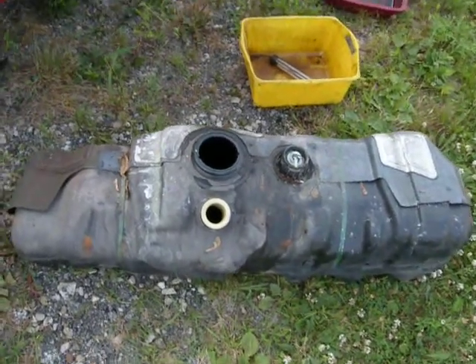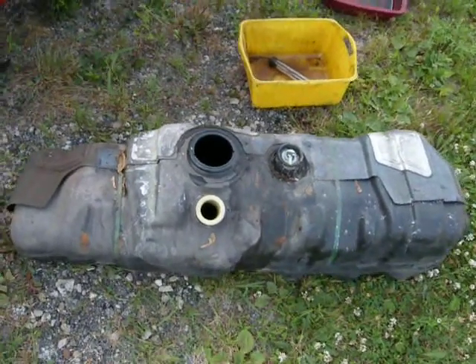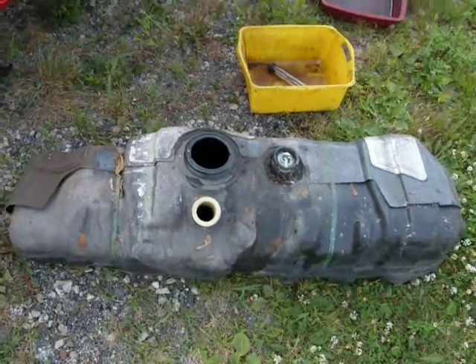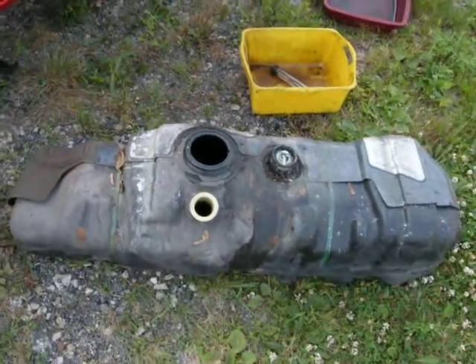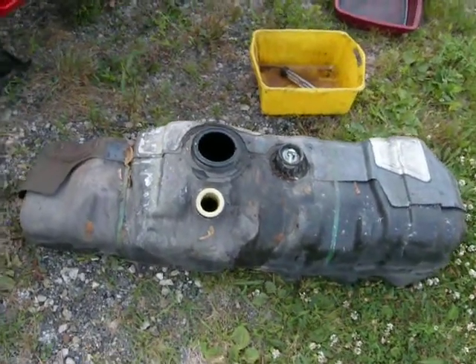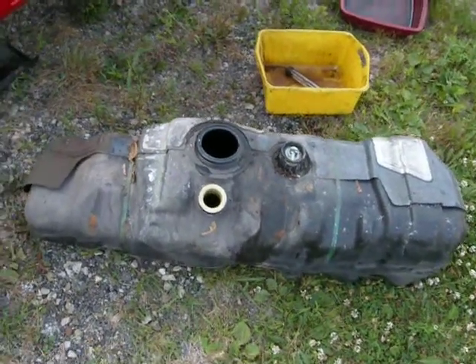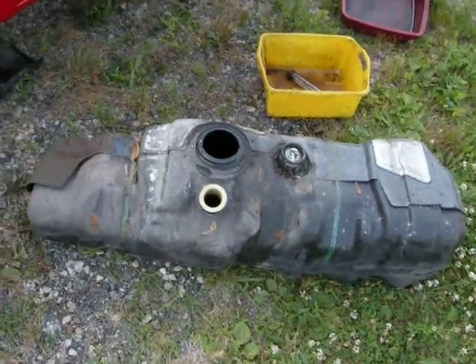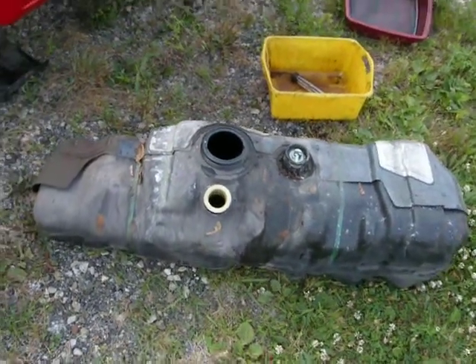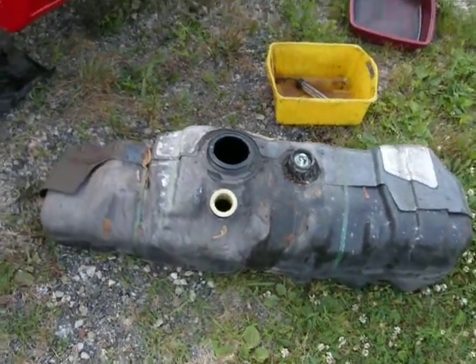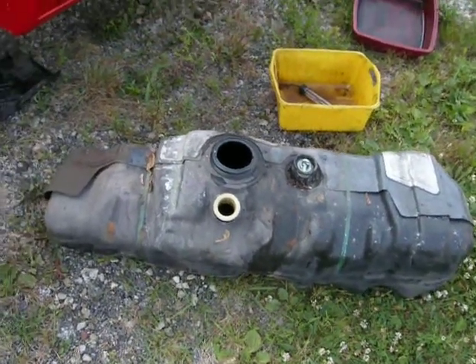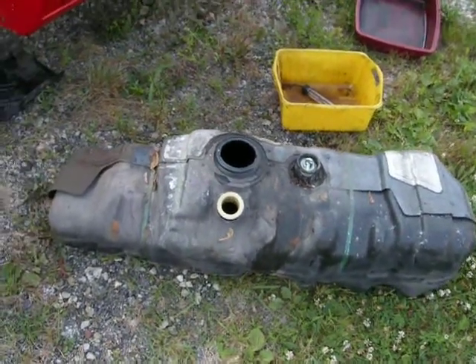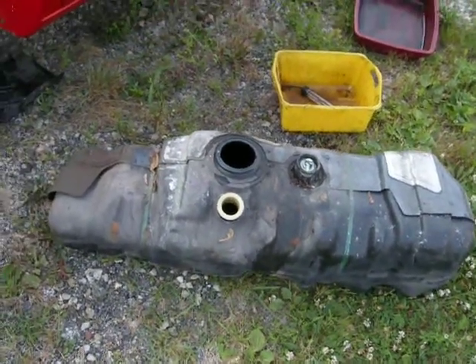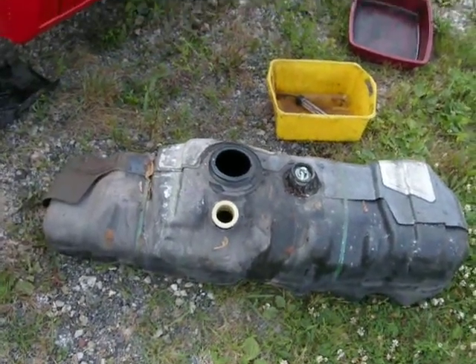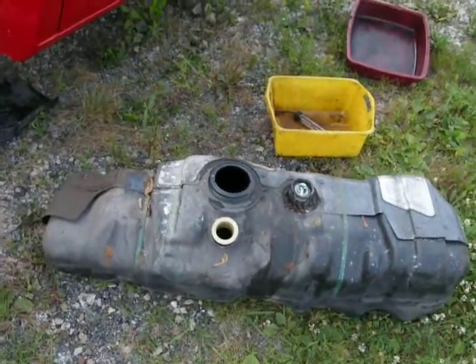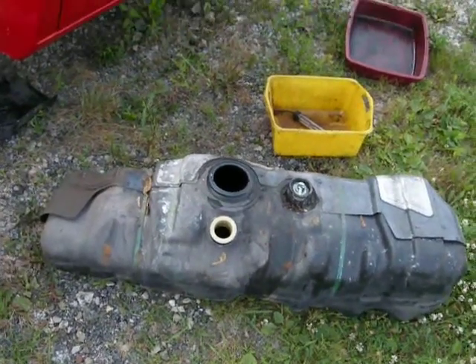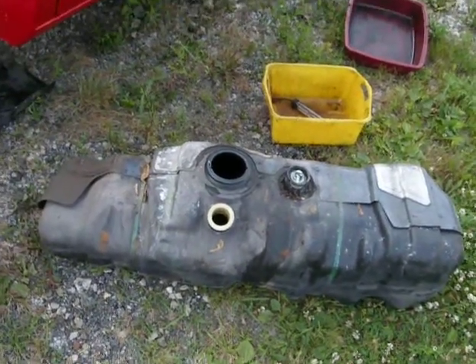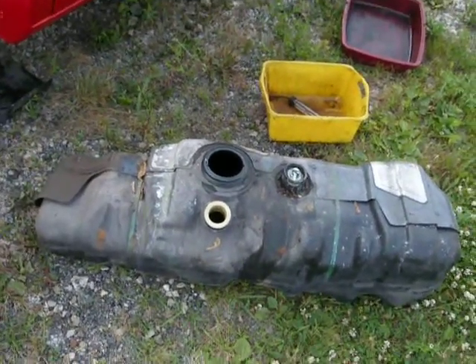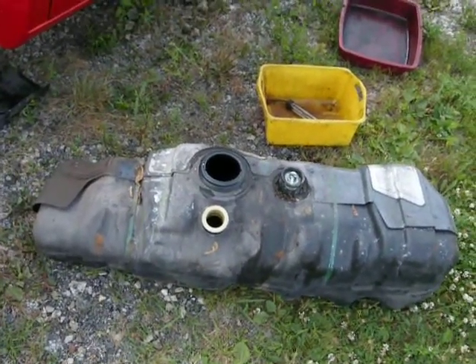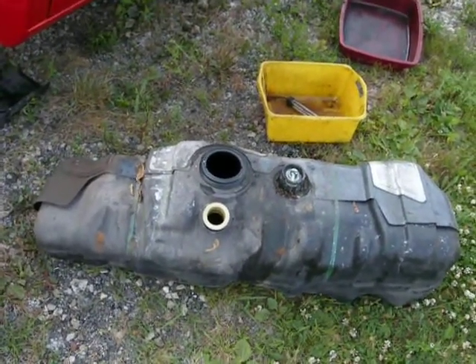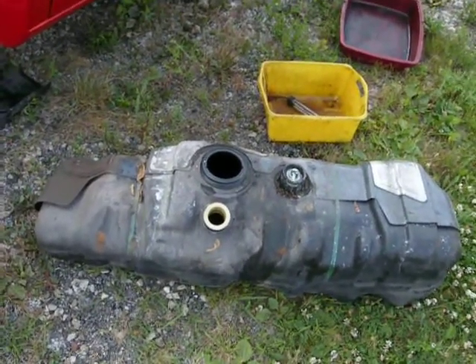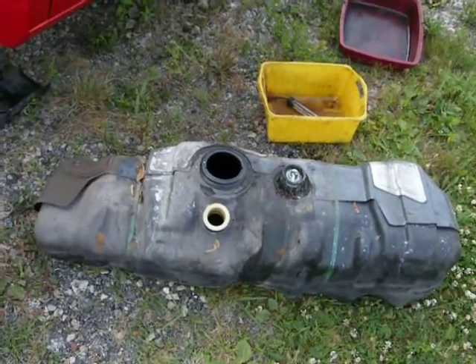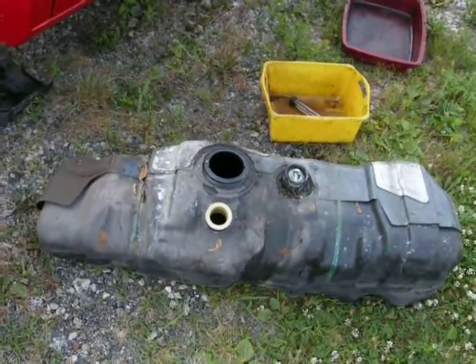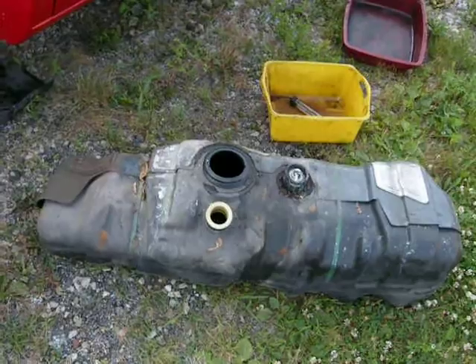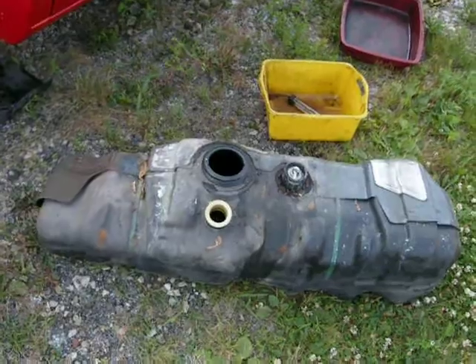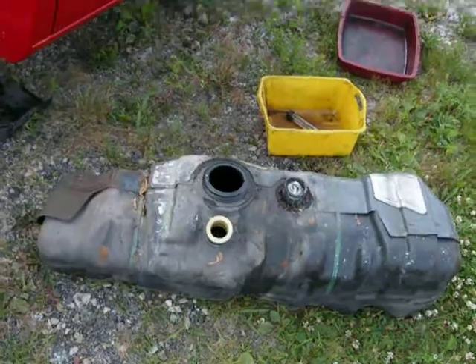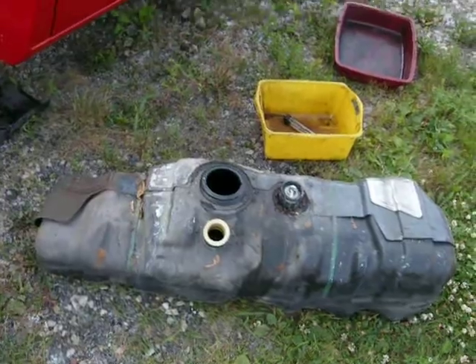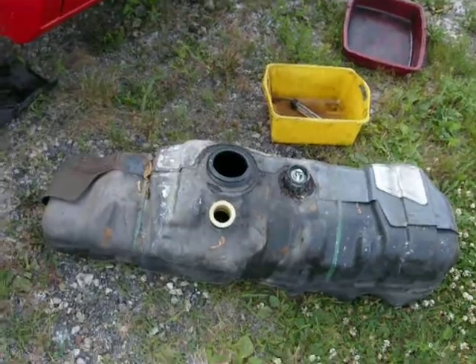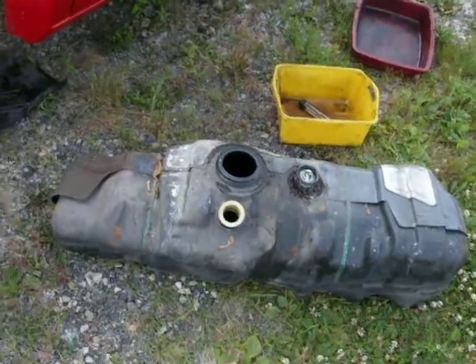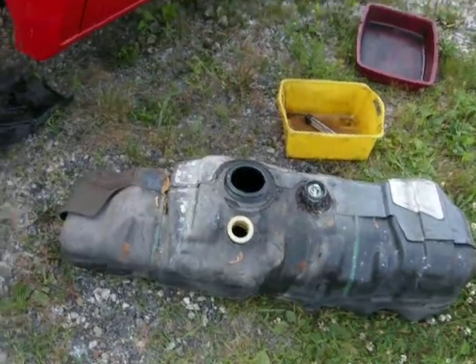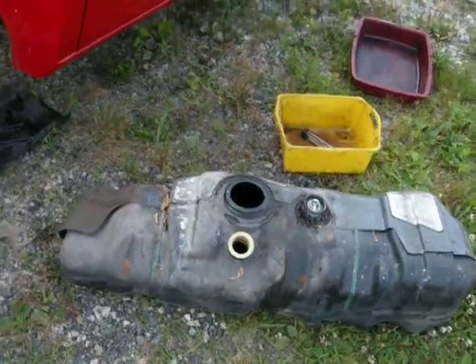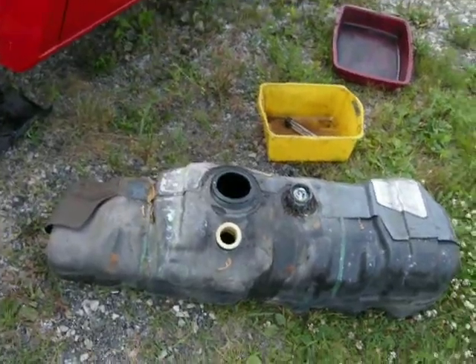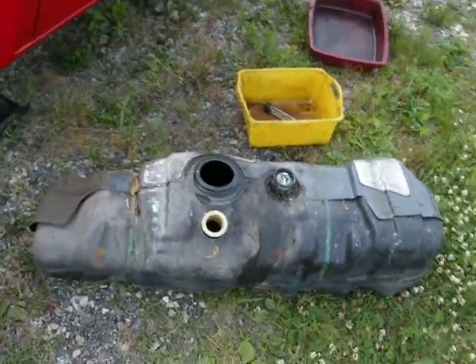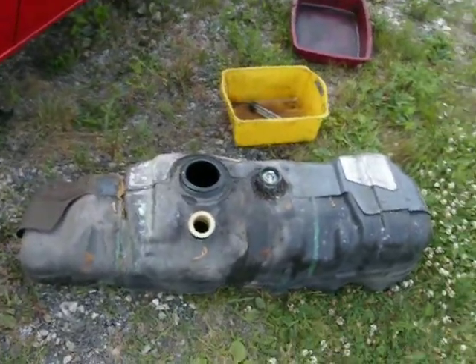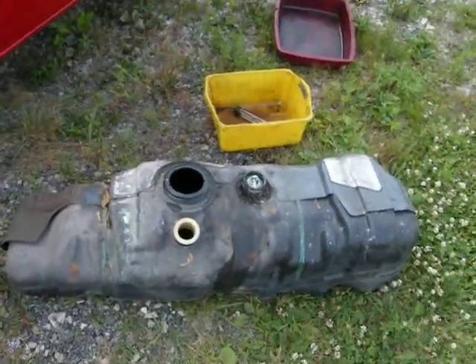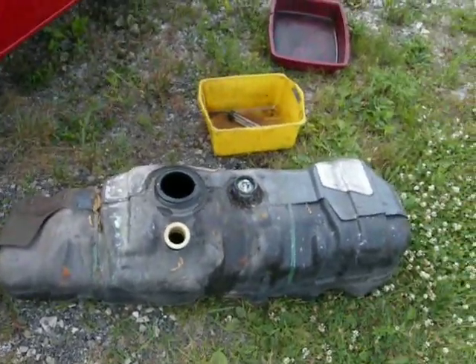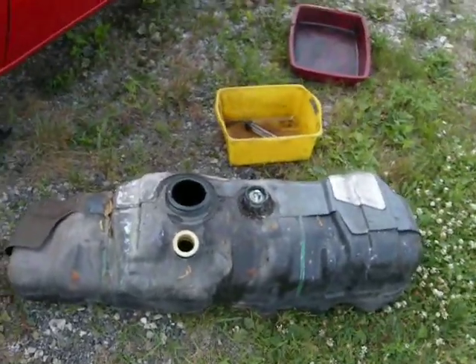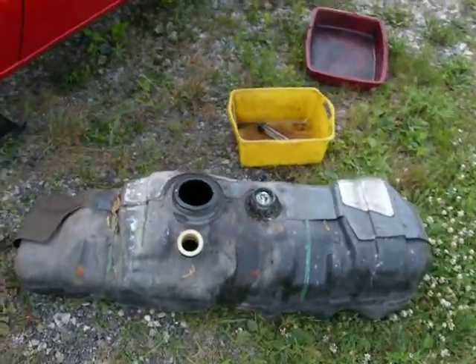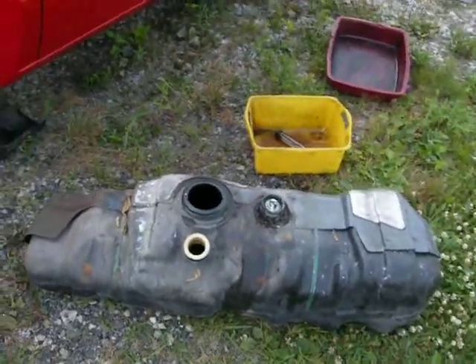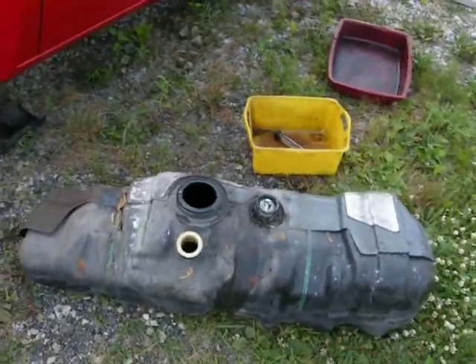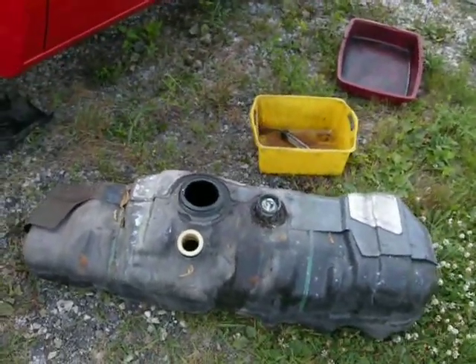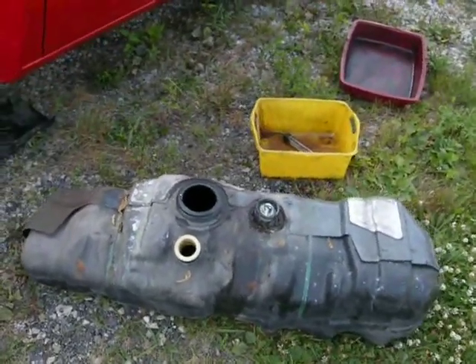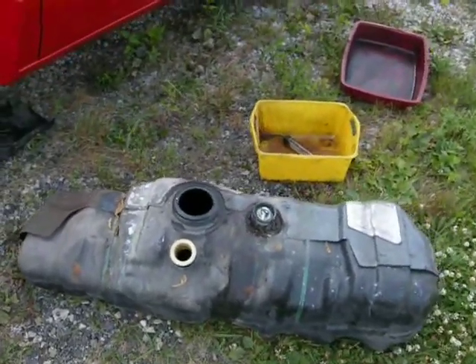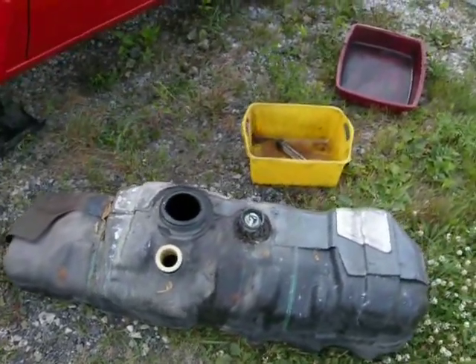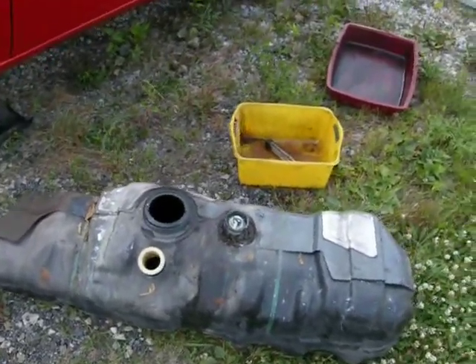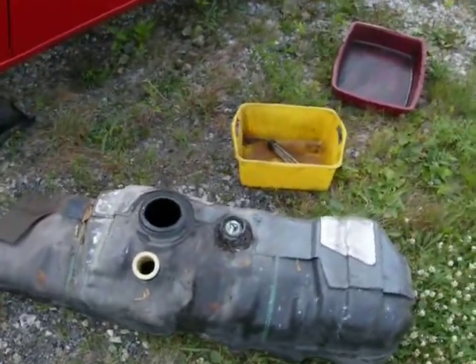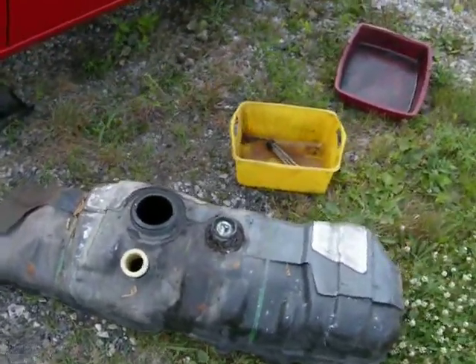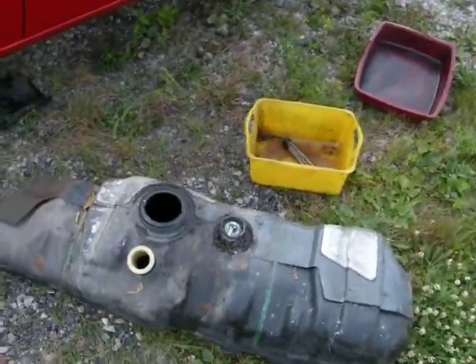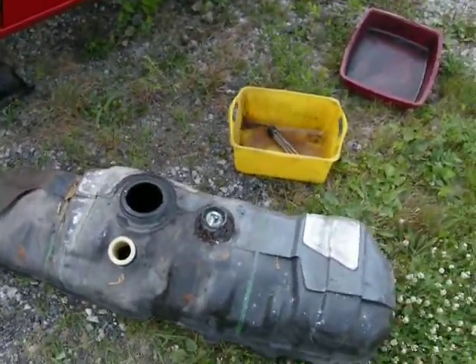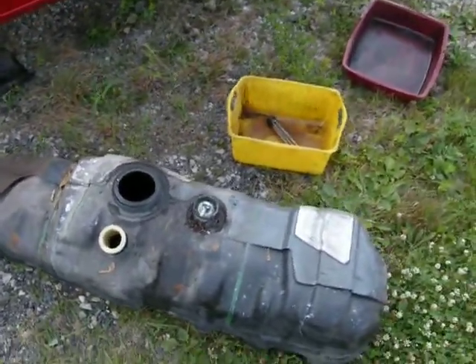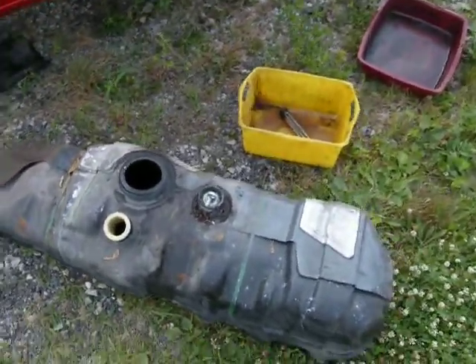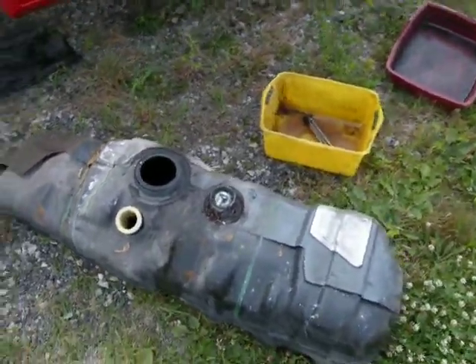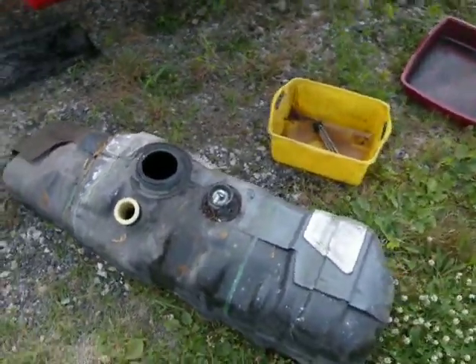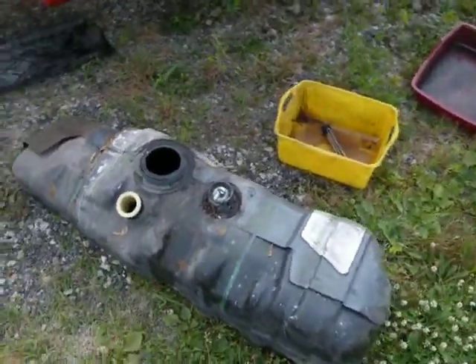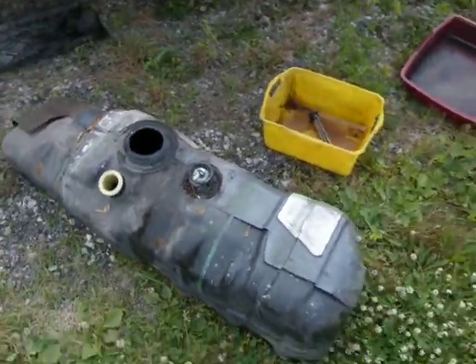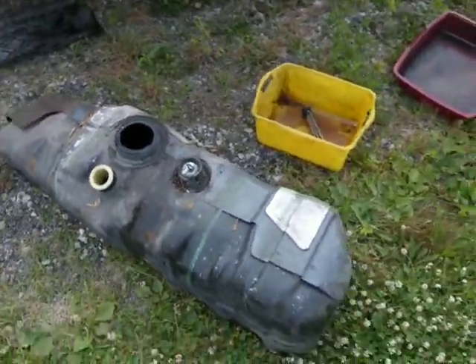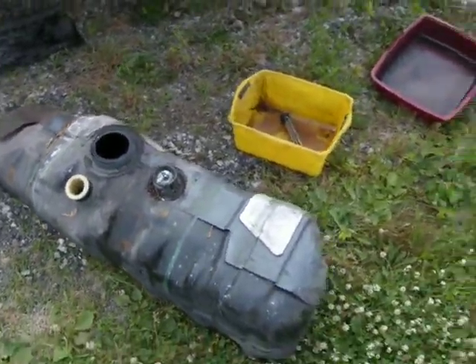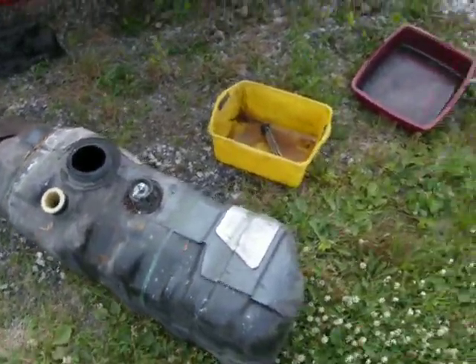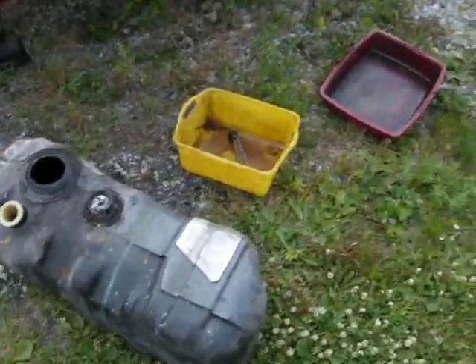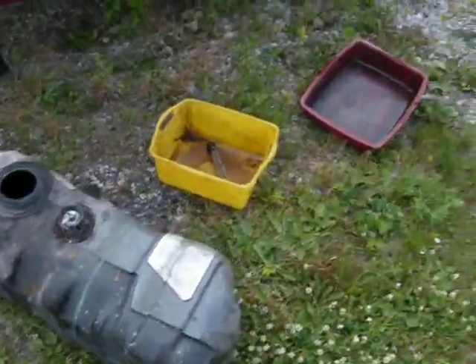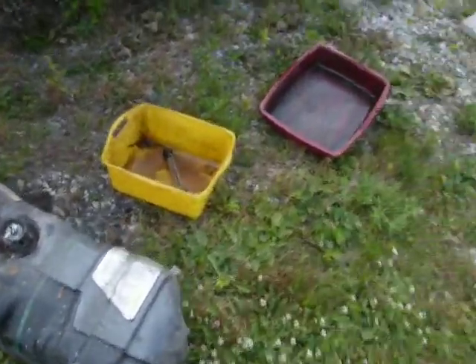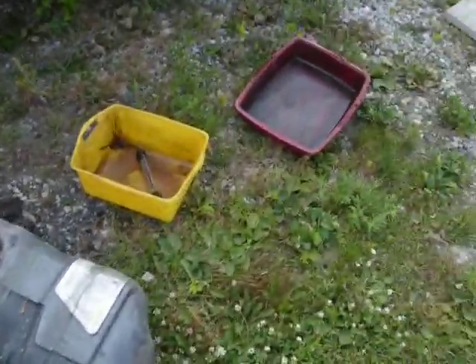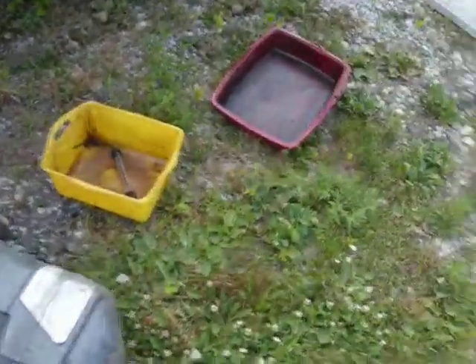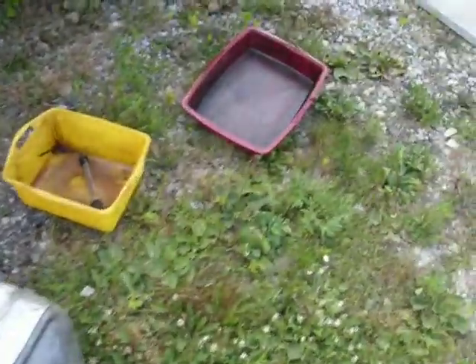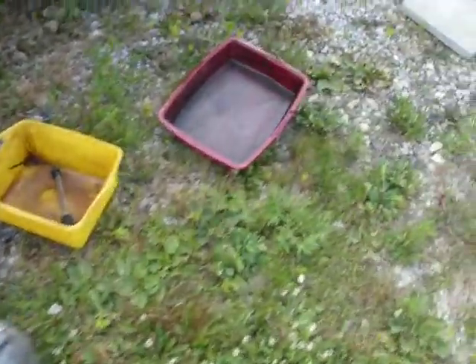I pulled the tank and I'm going to drain this gas out of here and clean the tank. I bought a brand new sending unit and pump for it, and I'm going to show you that in a second.